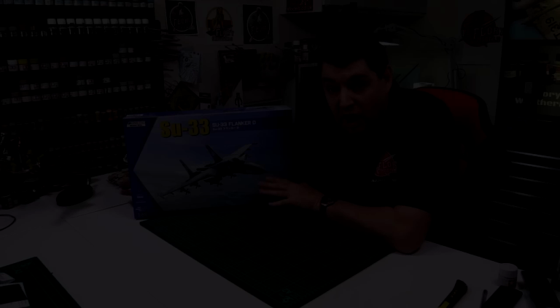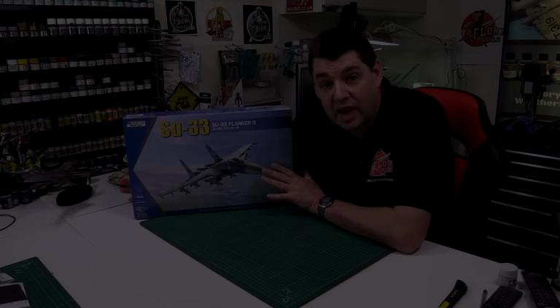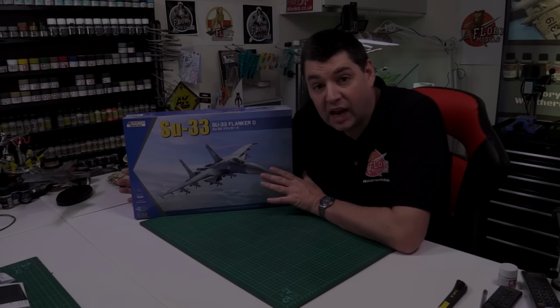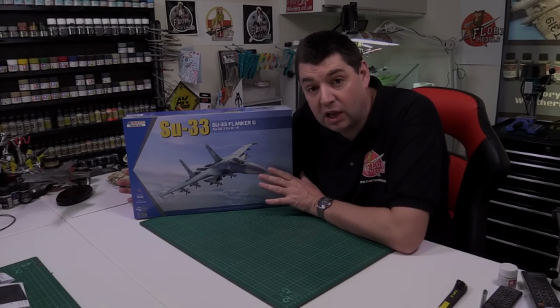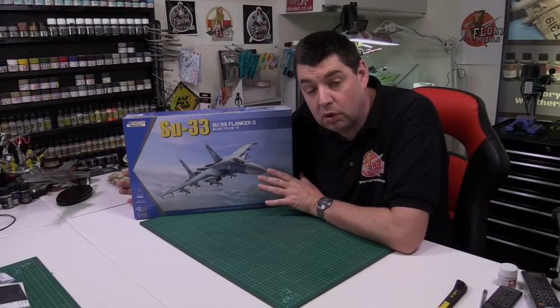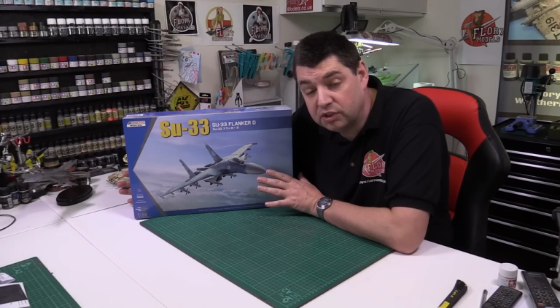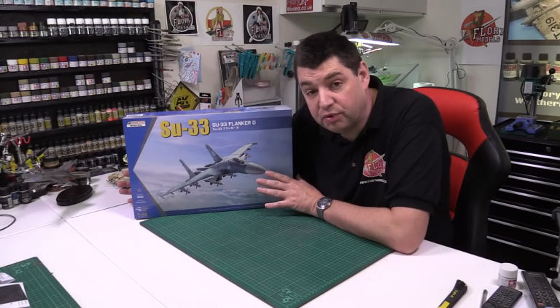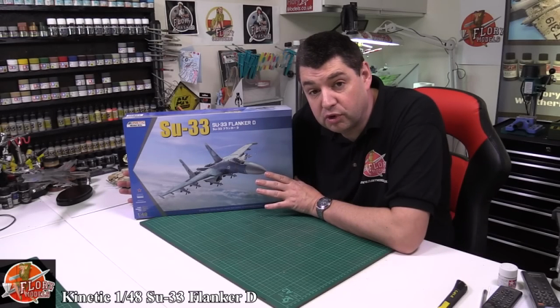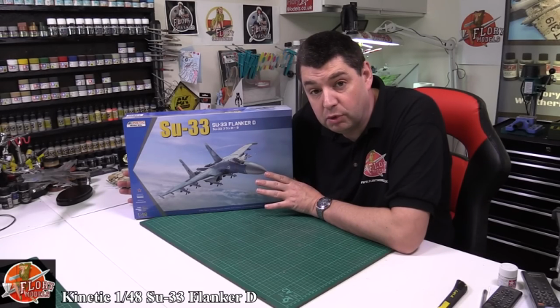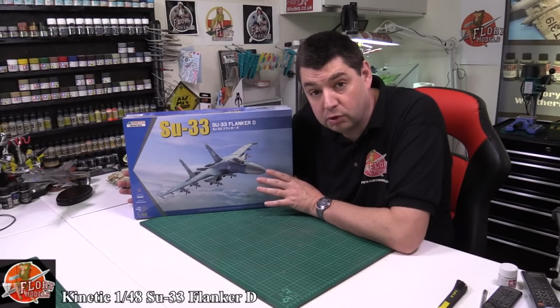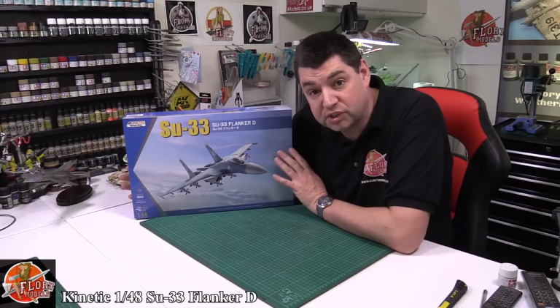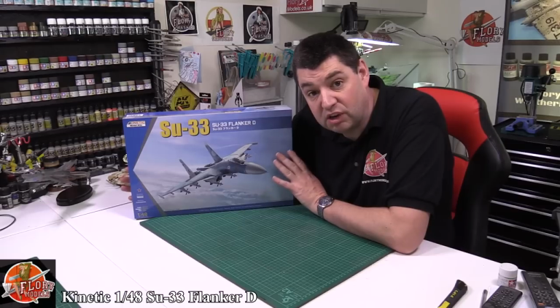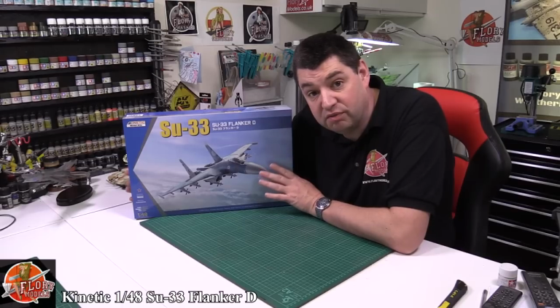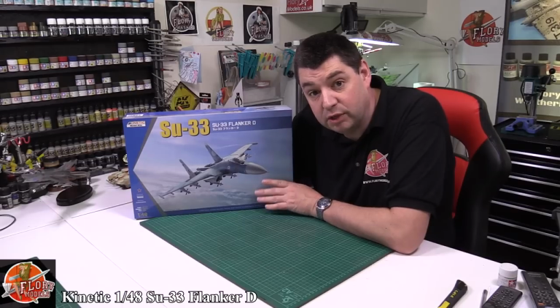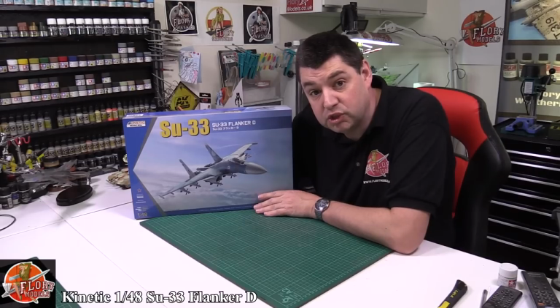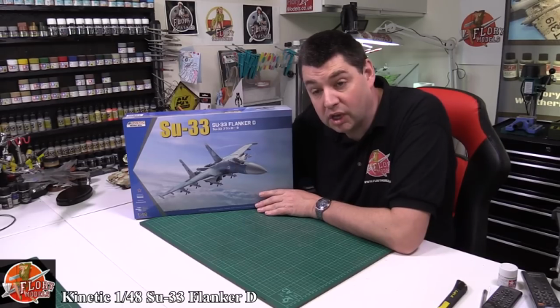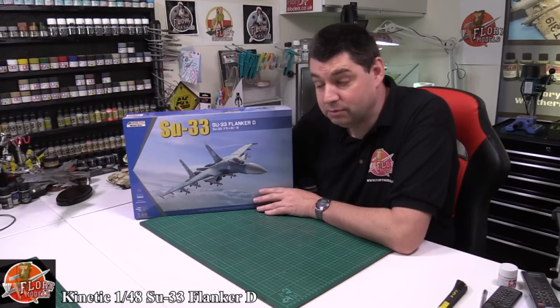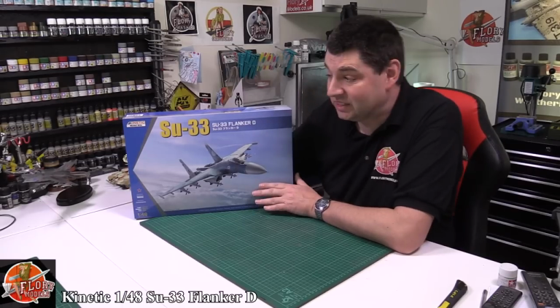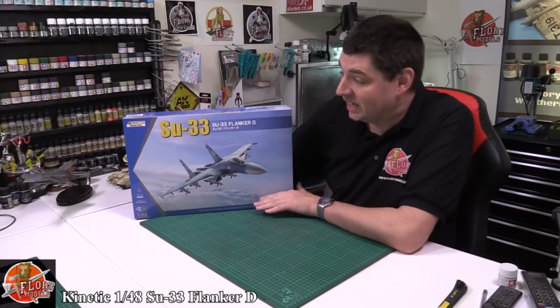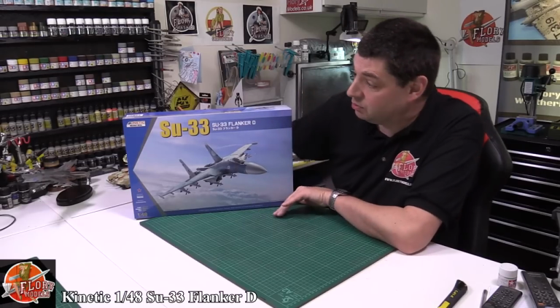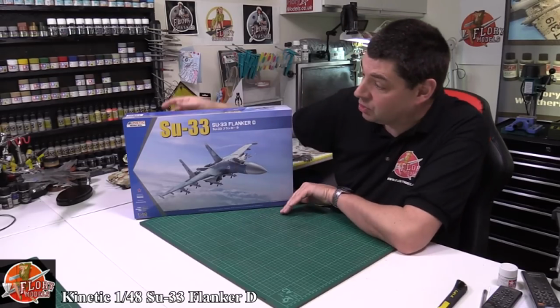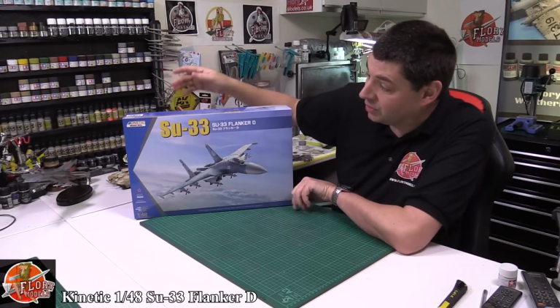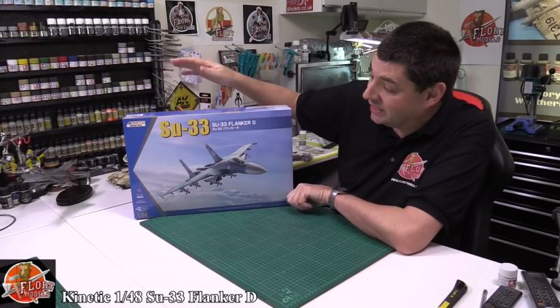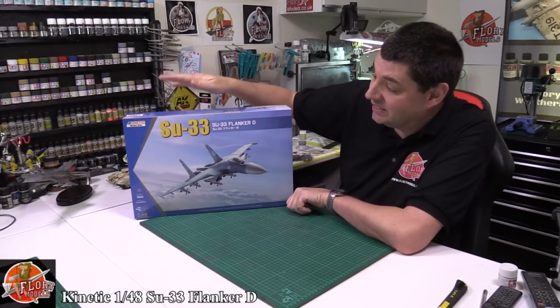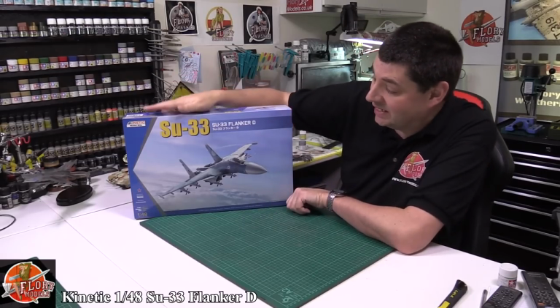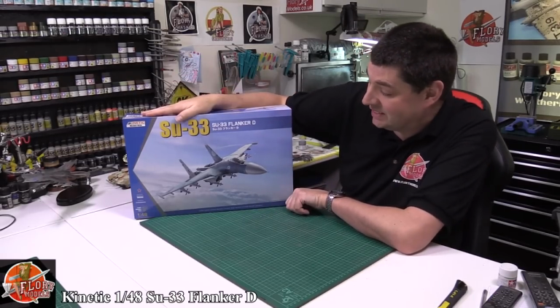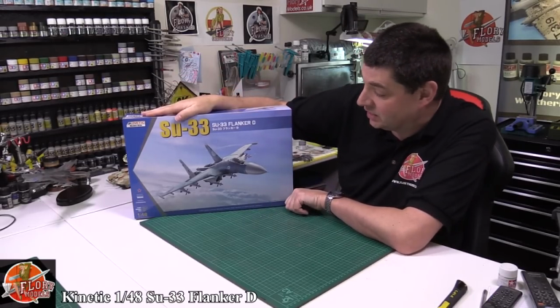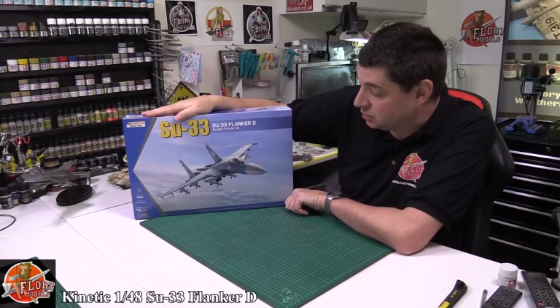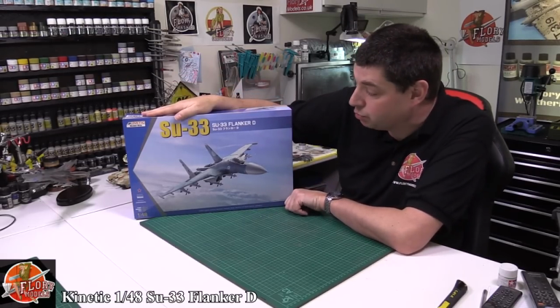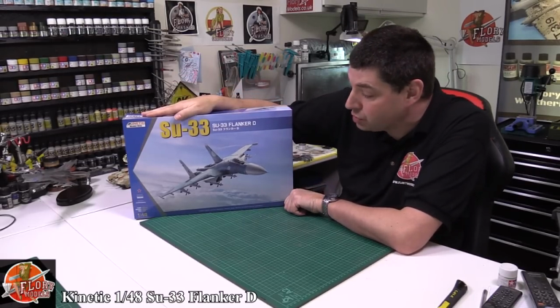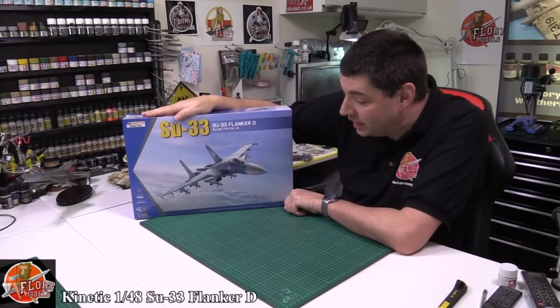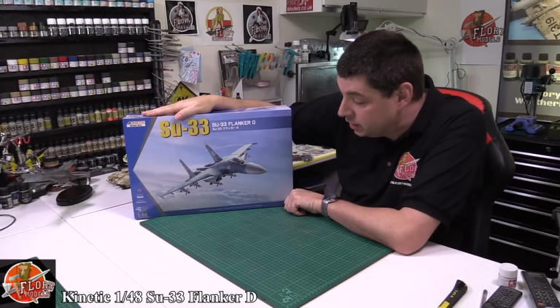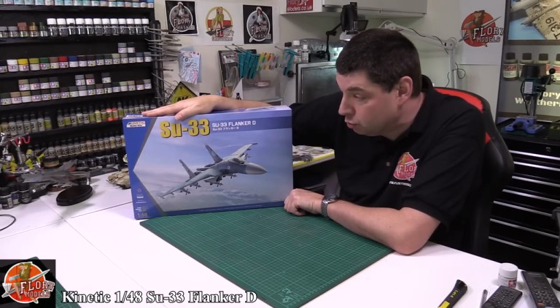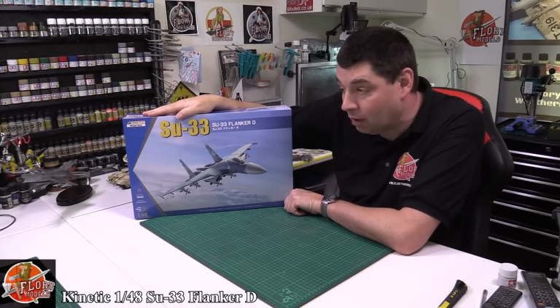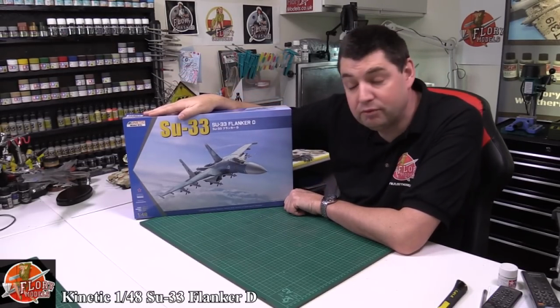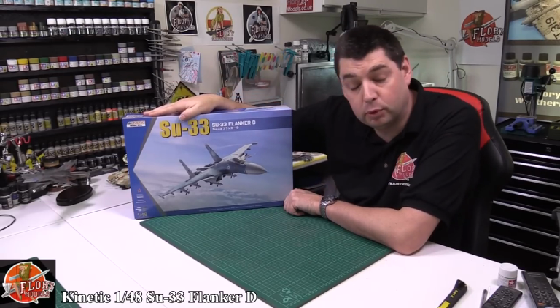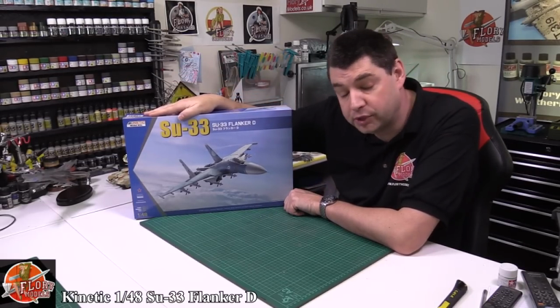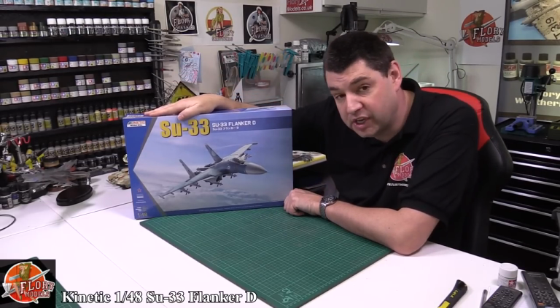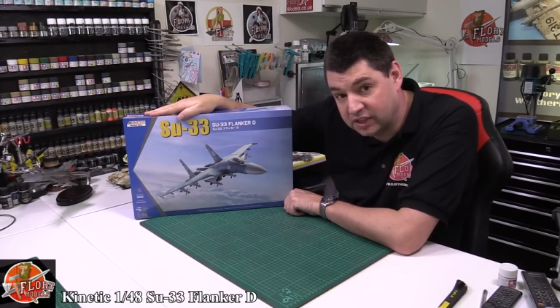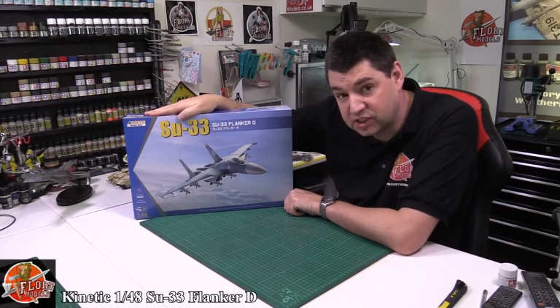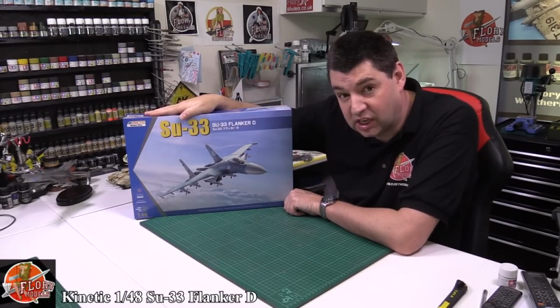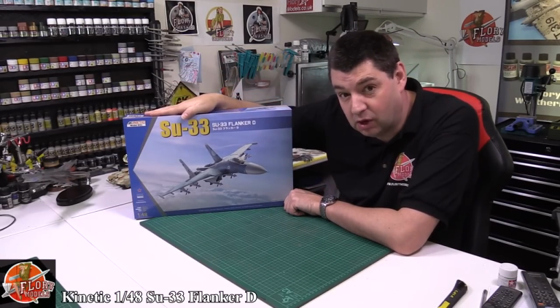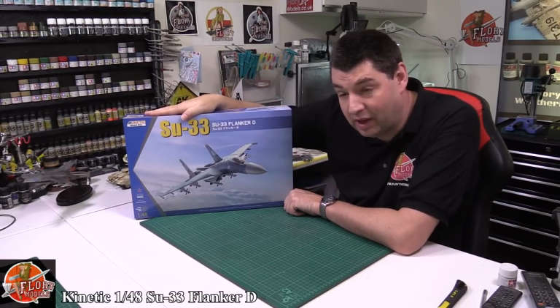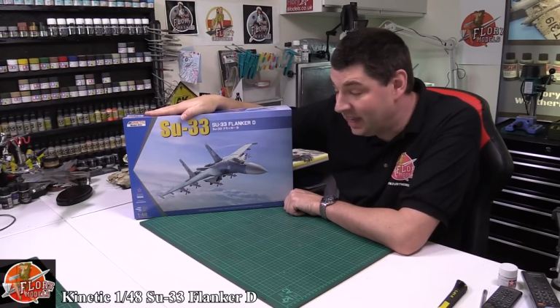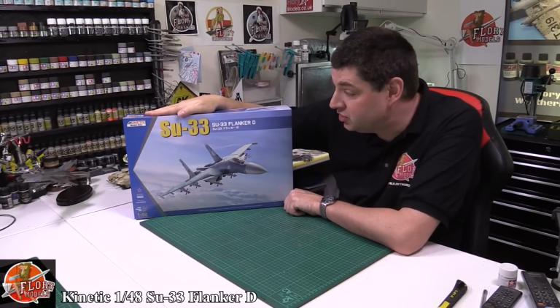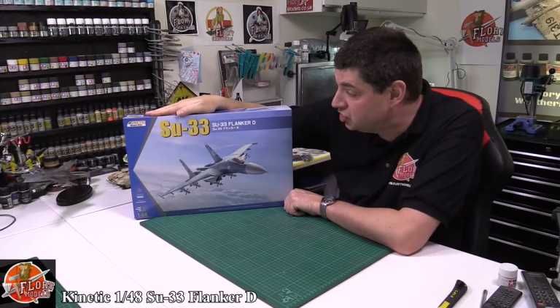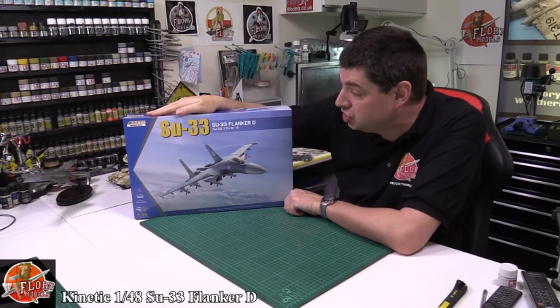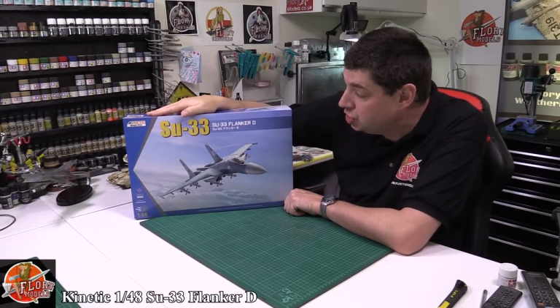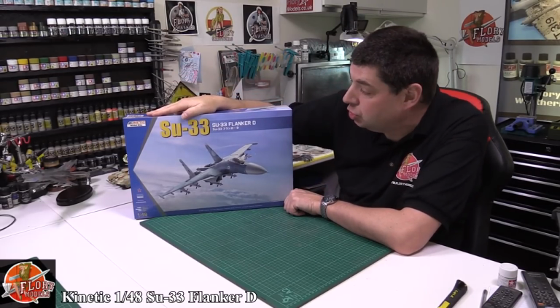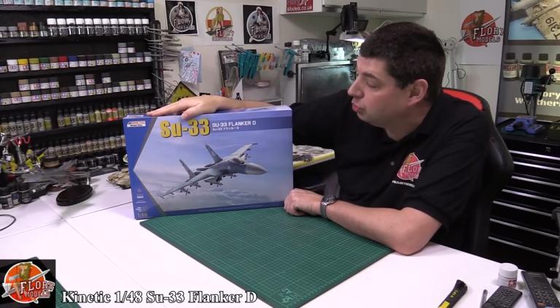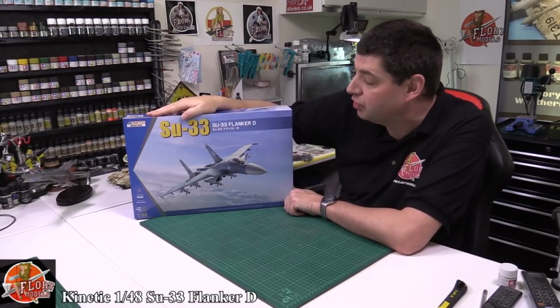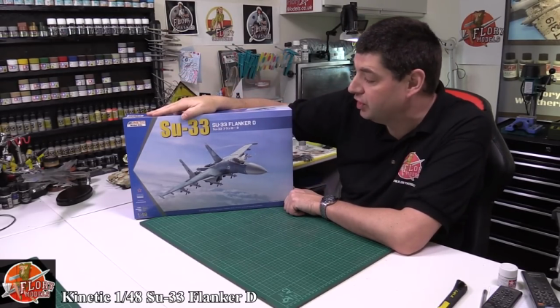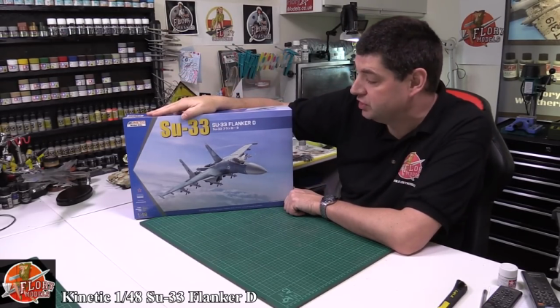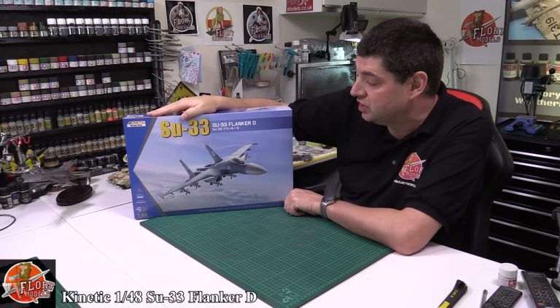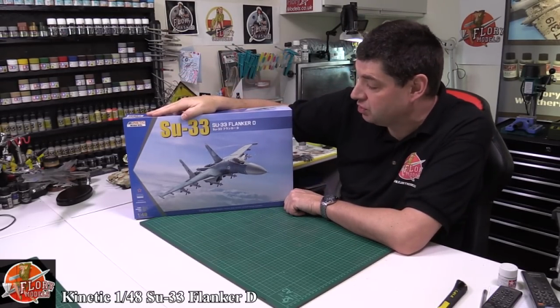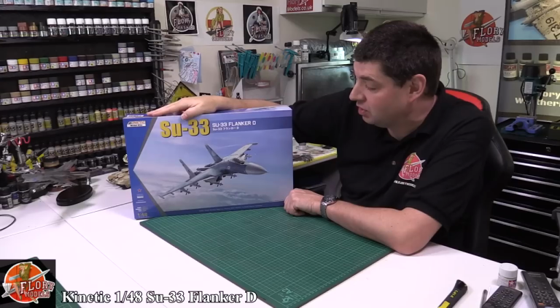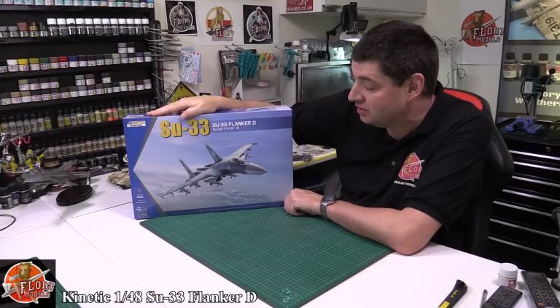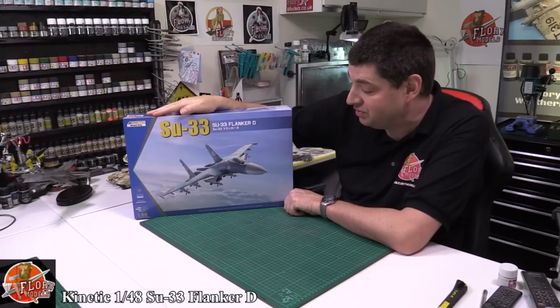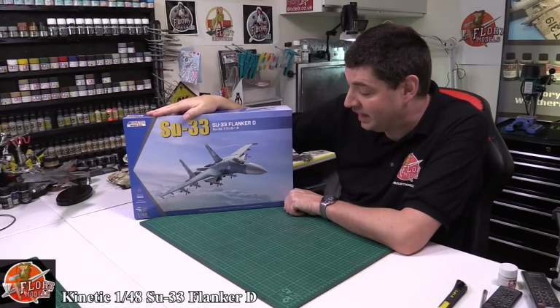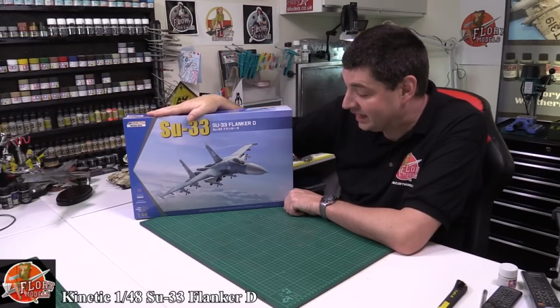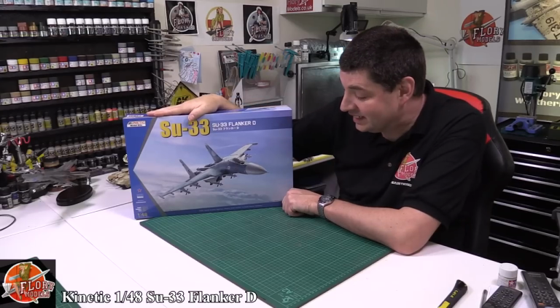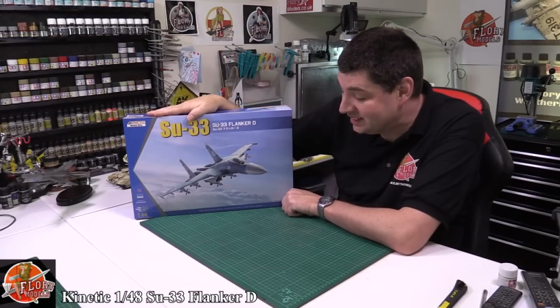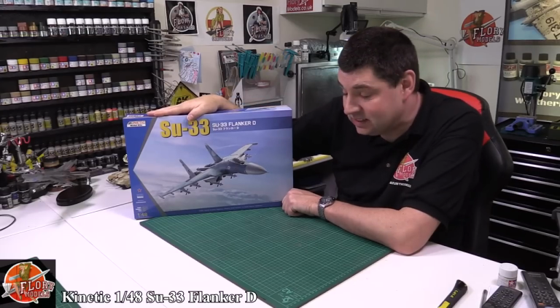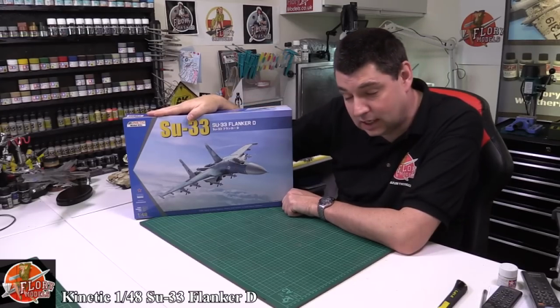Hi, welcome to Prairie Models kit review time. Today we've got Kinetic's brand new 1/48 scale SU-33 Flanker D.